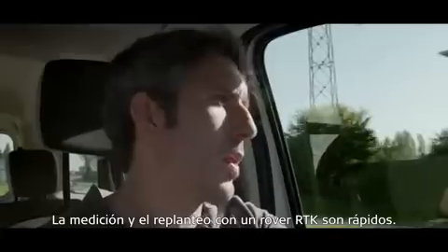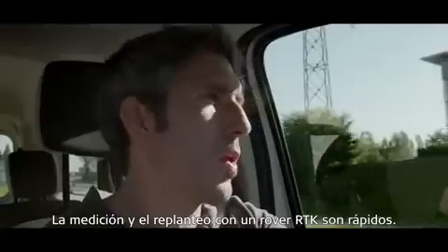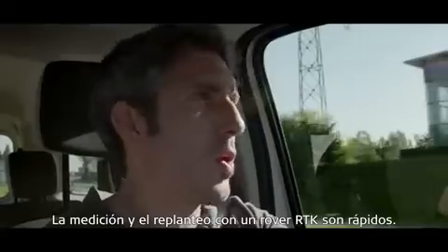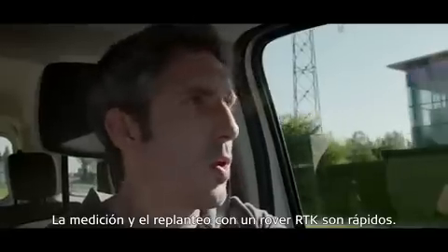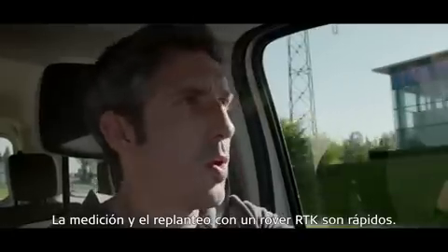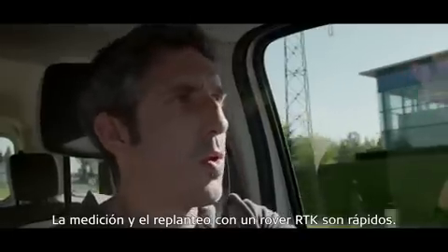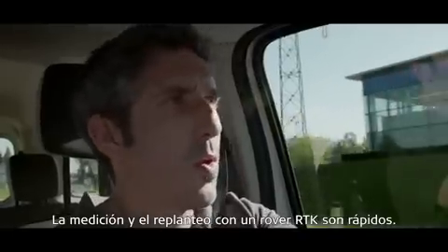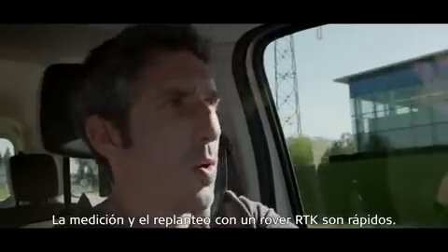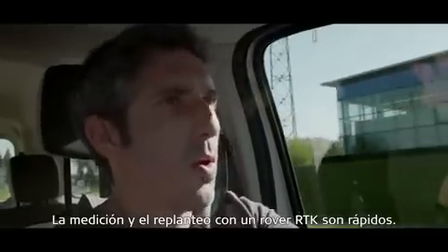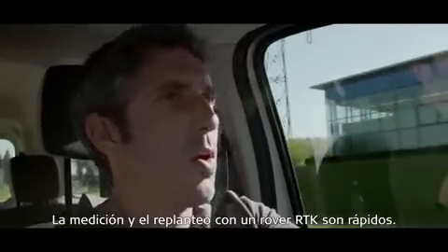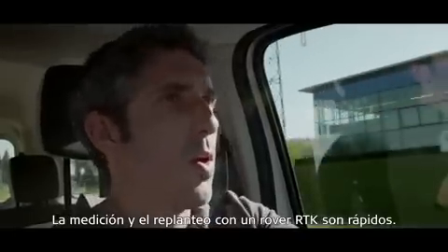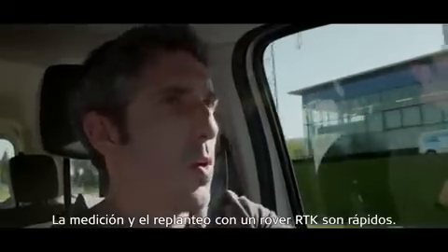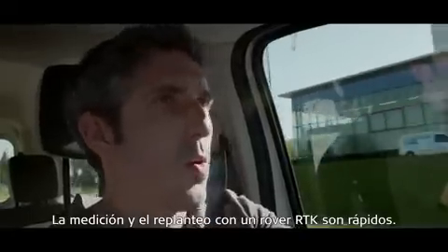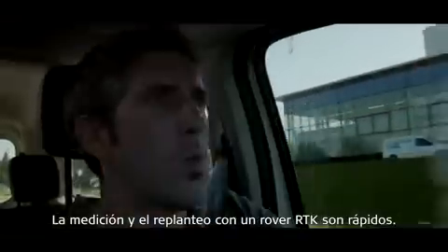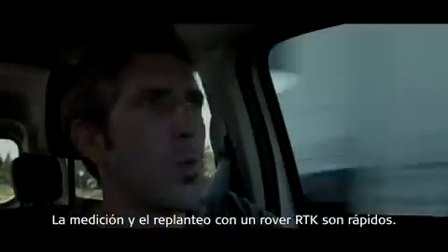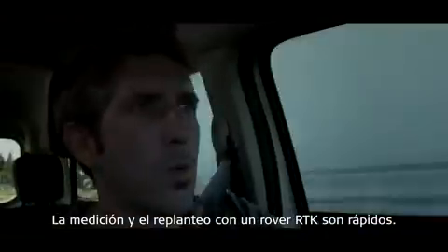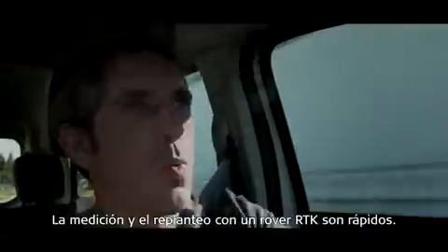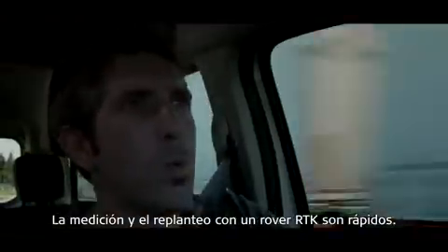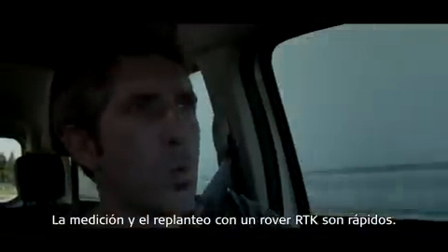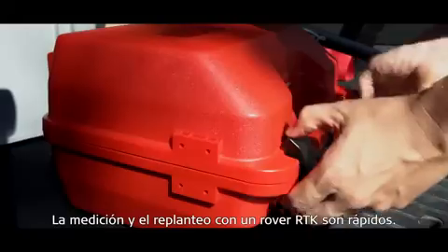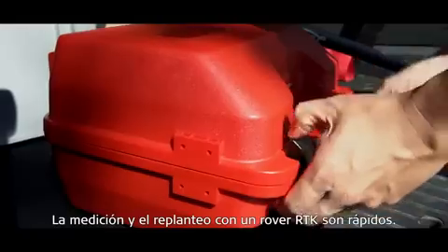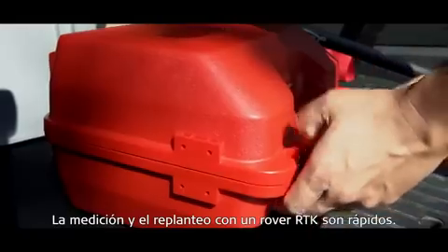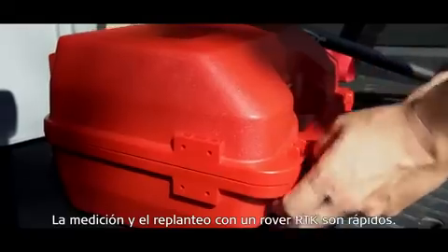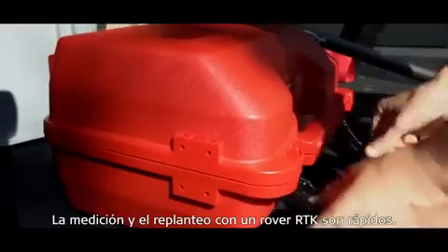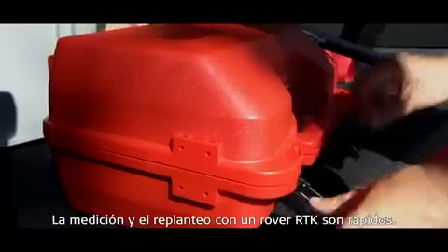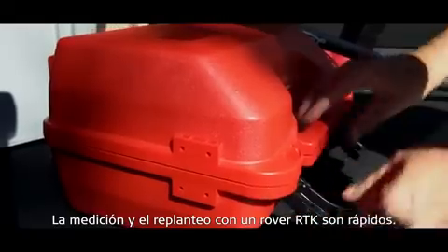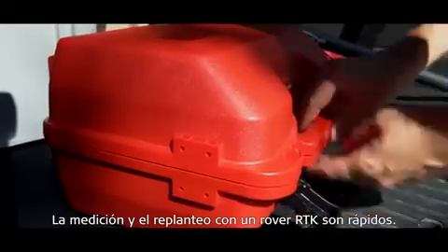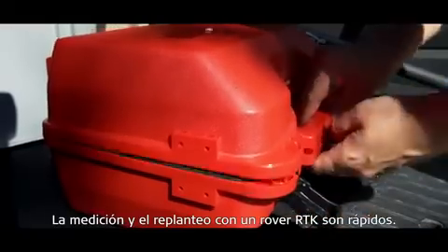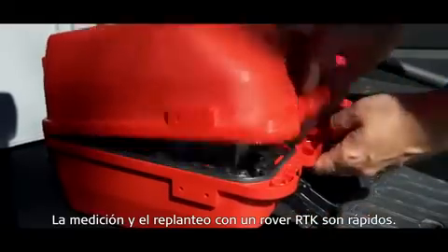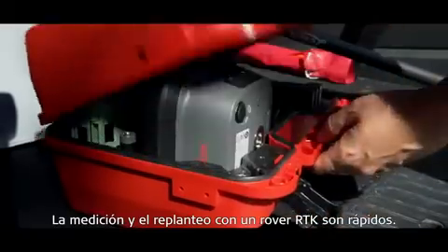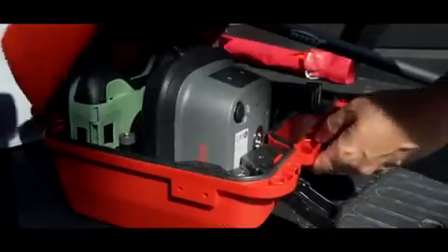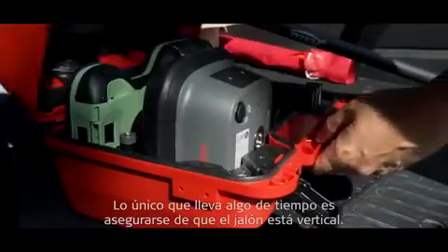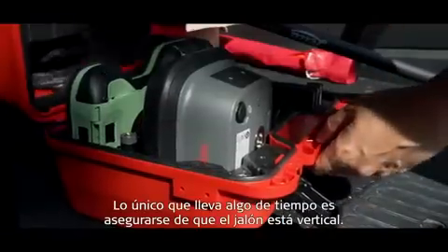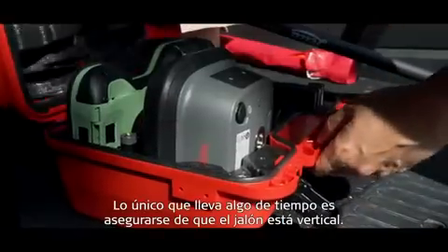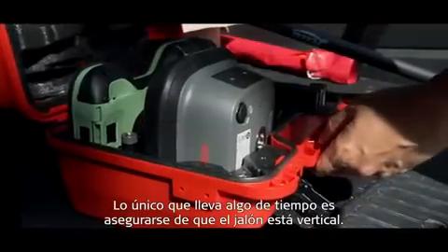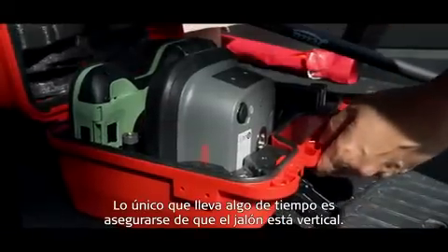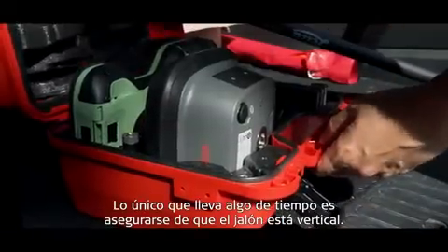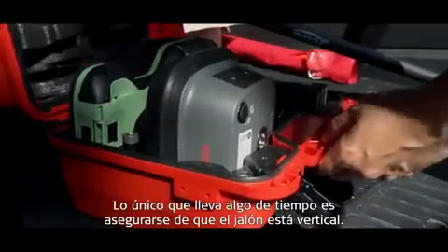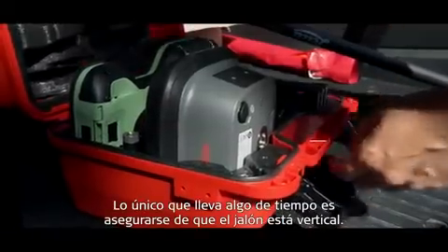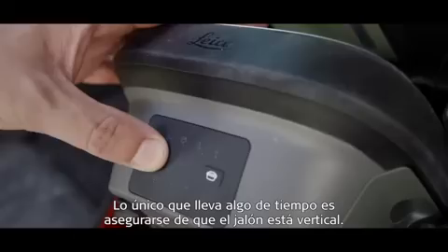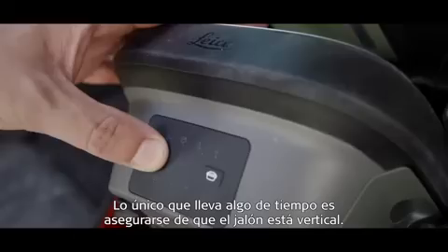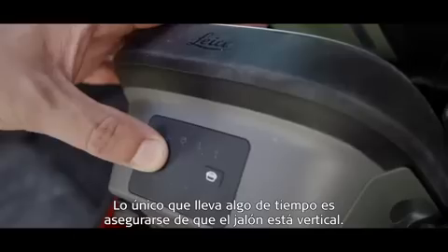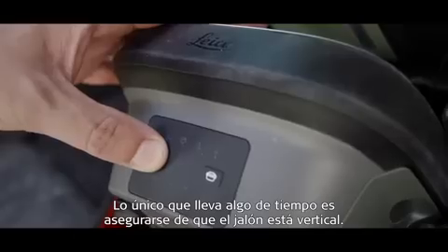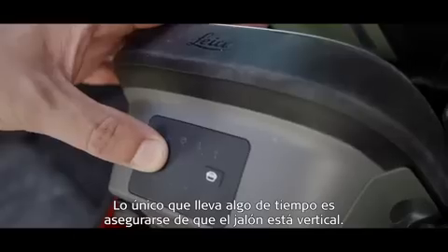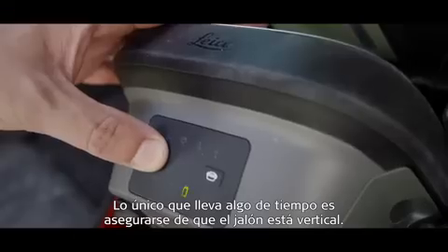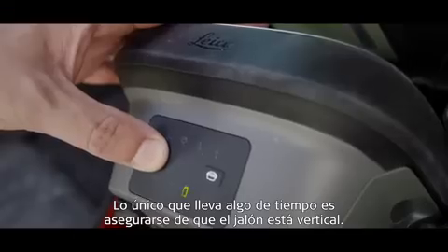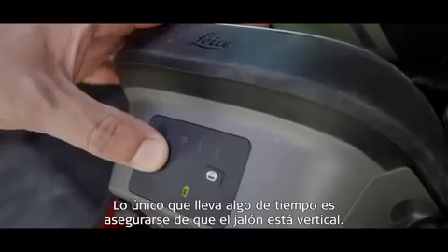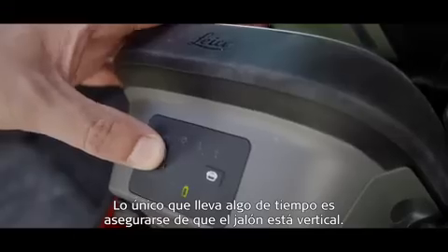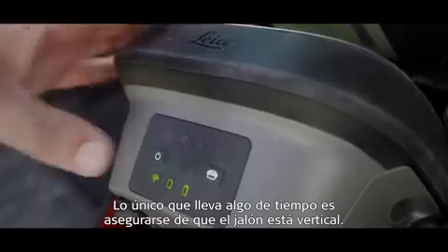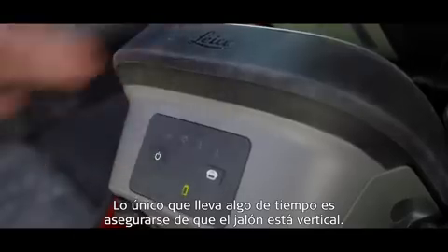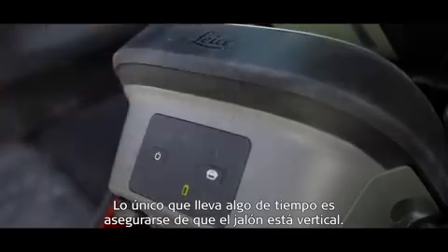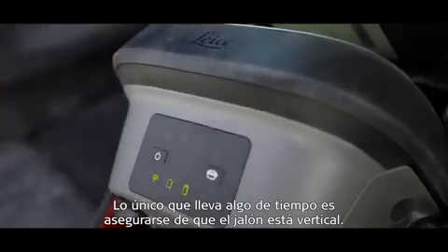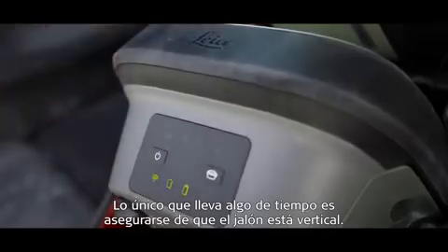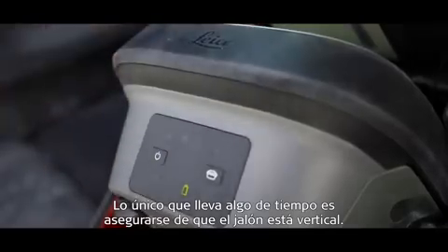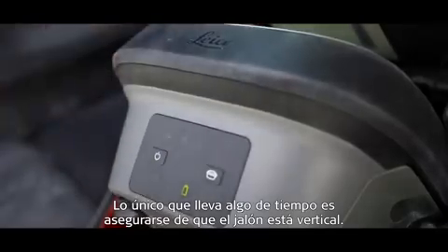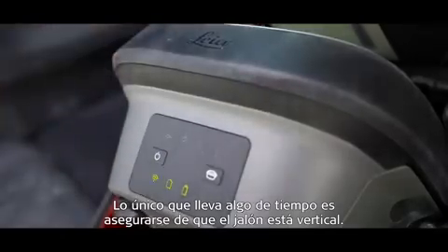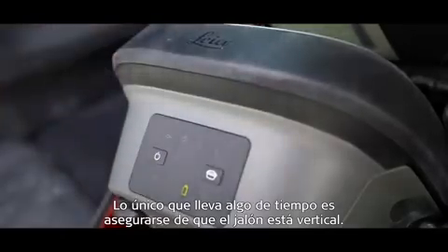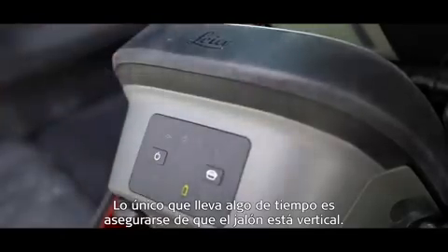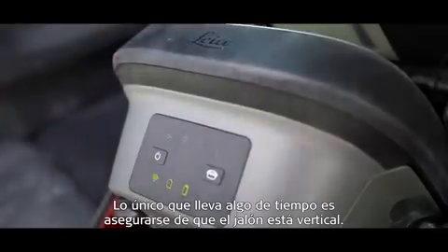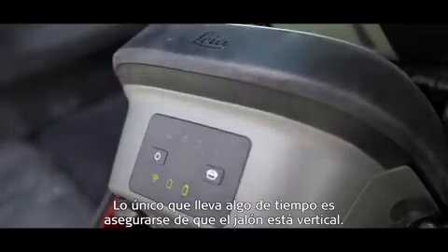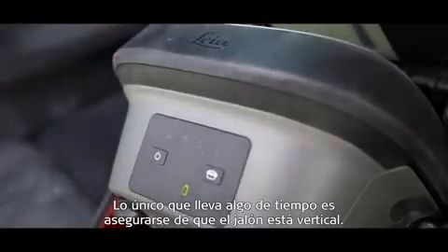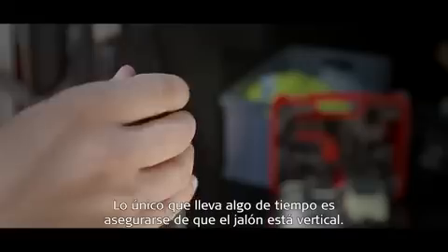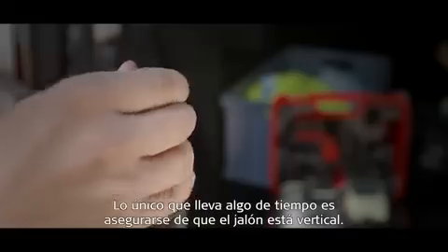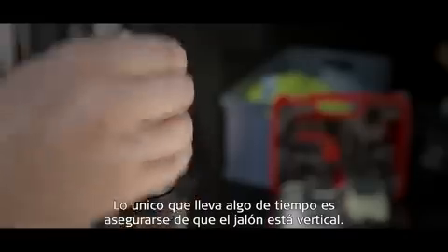Measuring and staking out with an RTK rover is fast. The only thing that slows it down is making sure the pole is vertical.